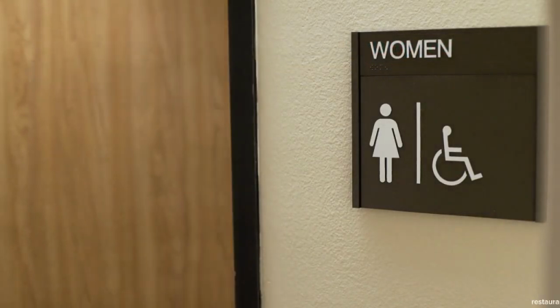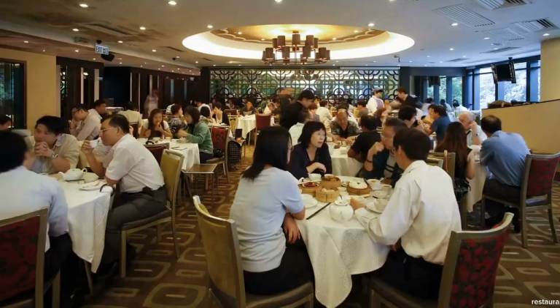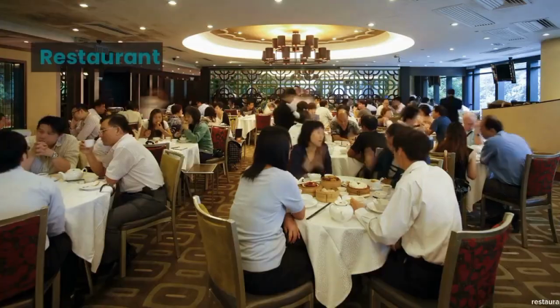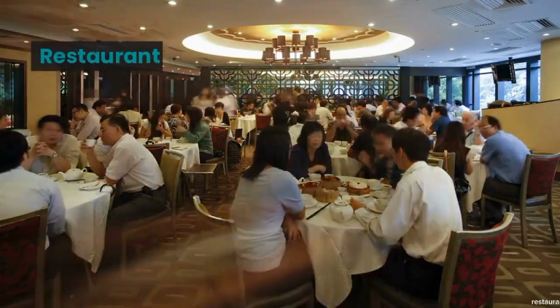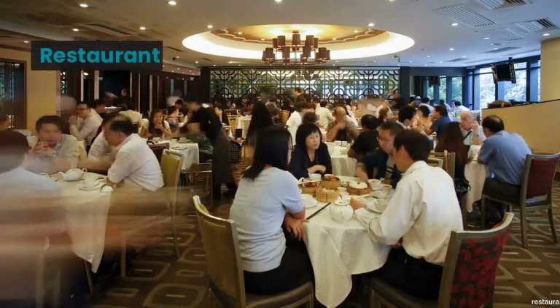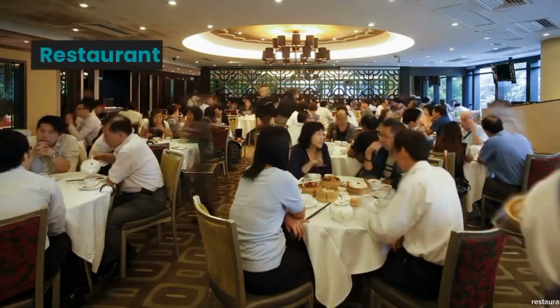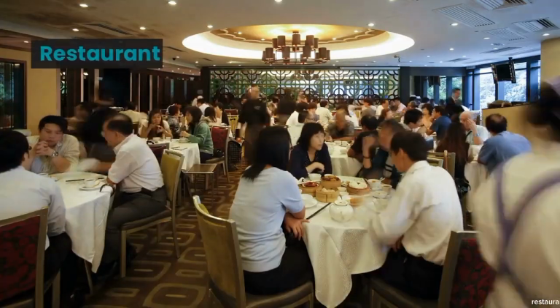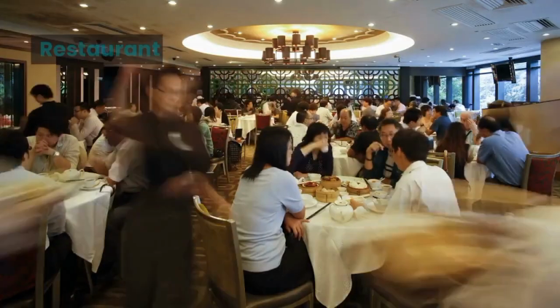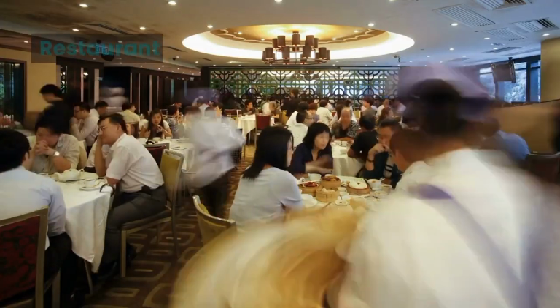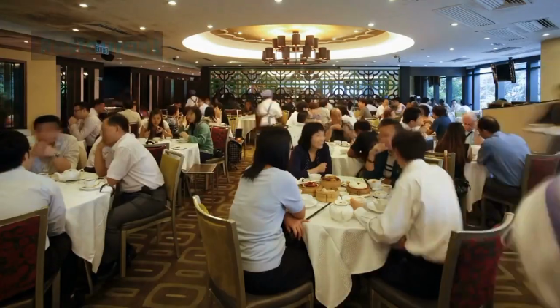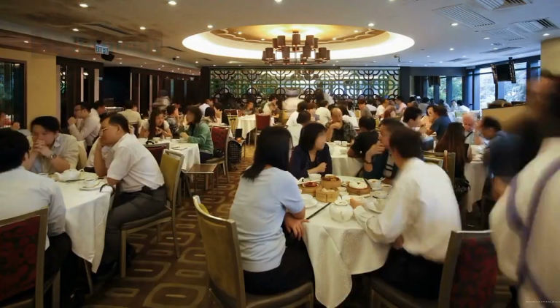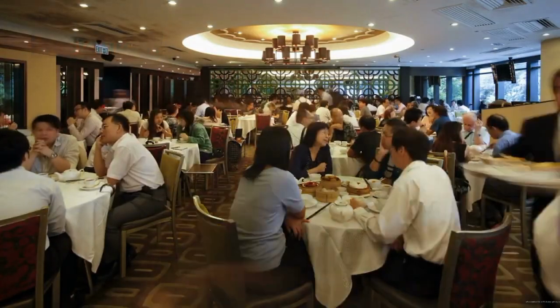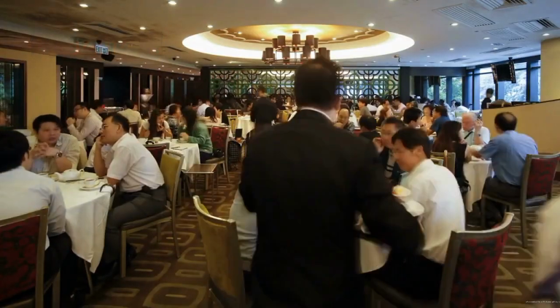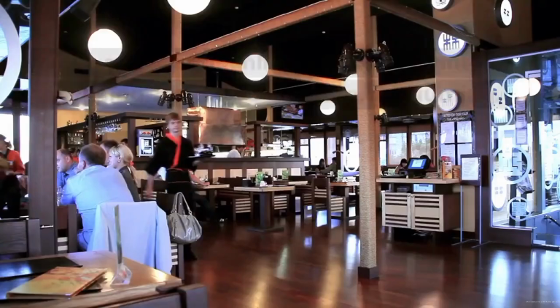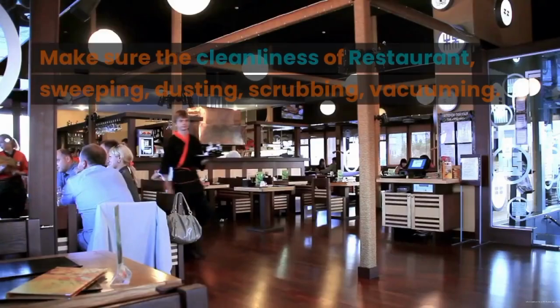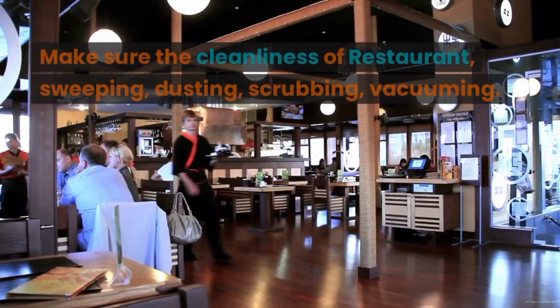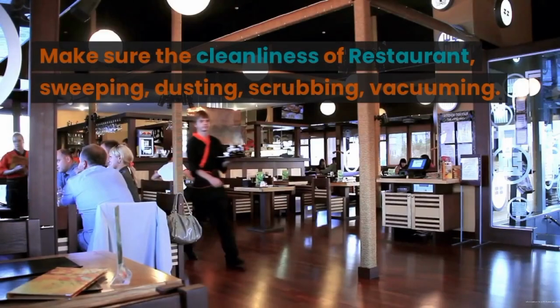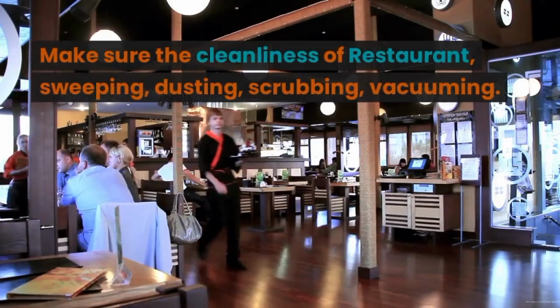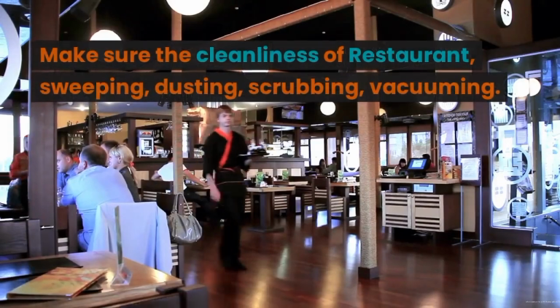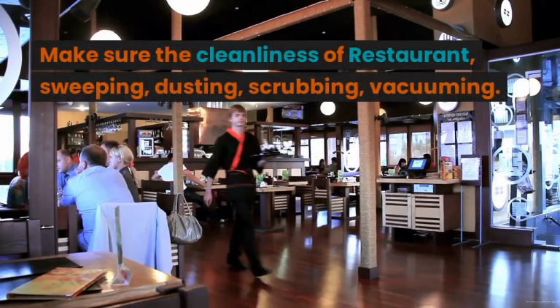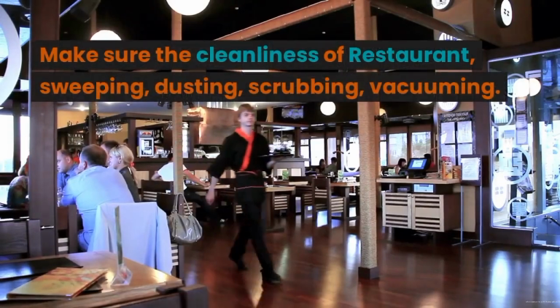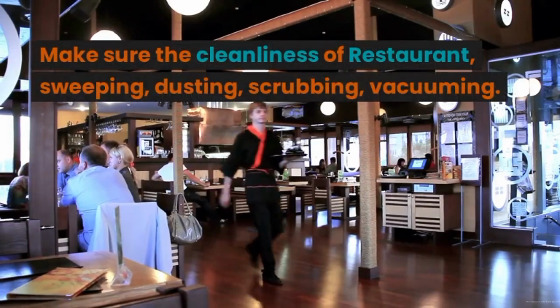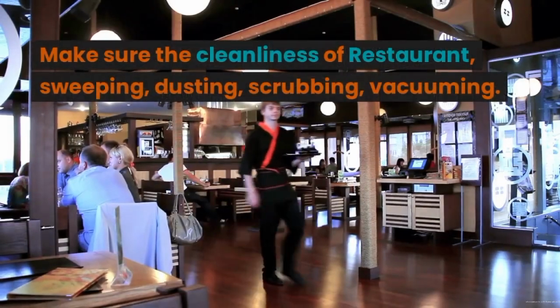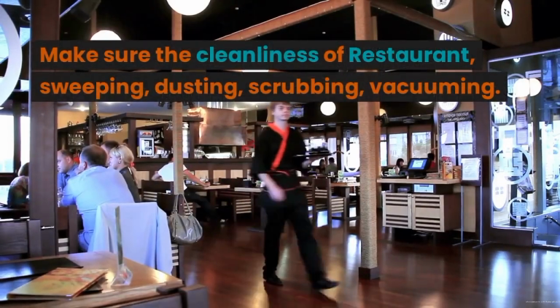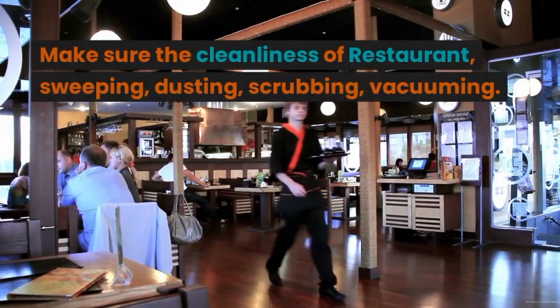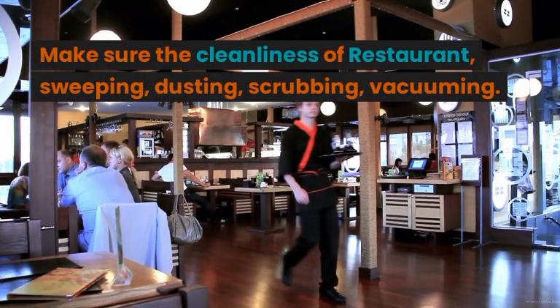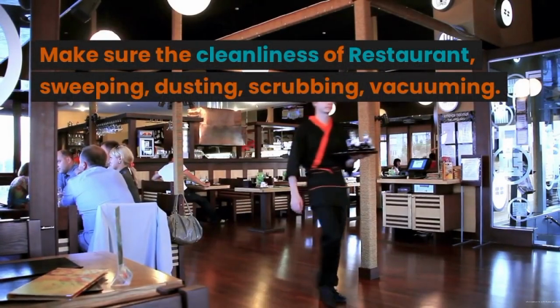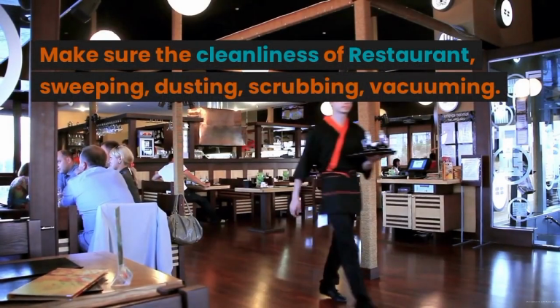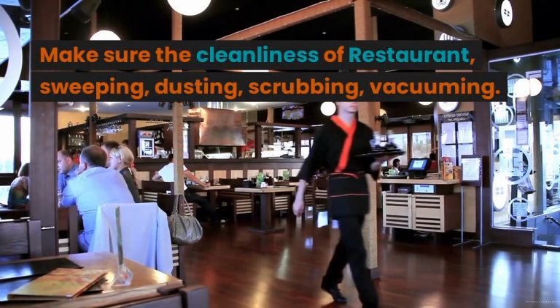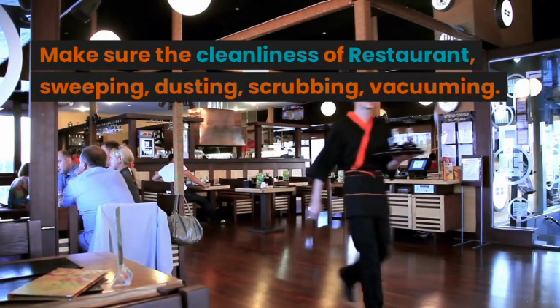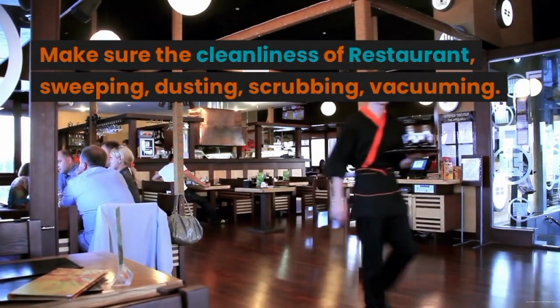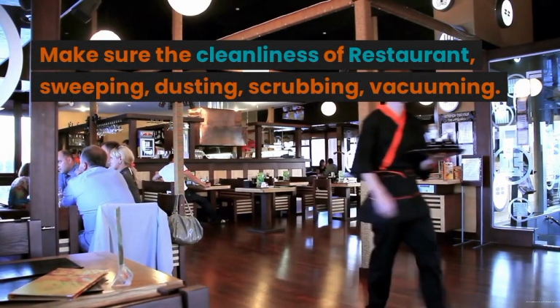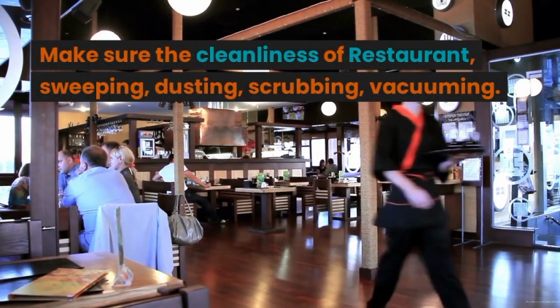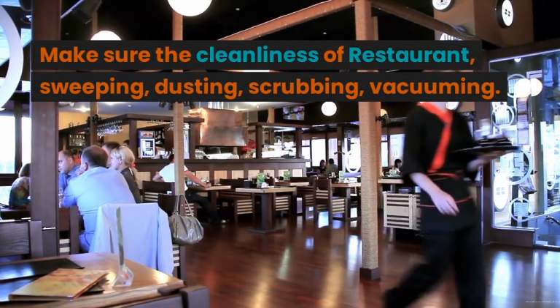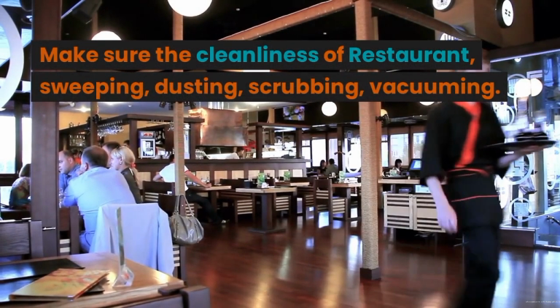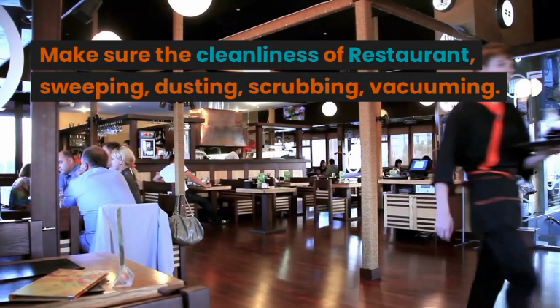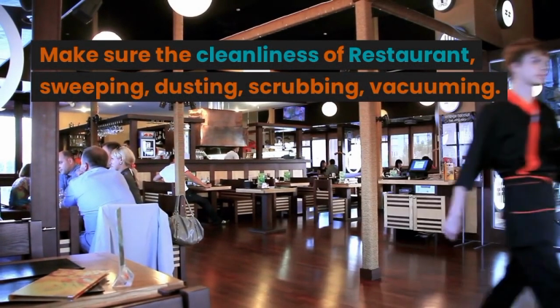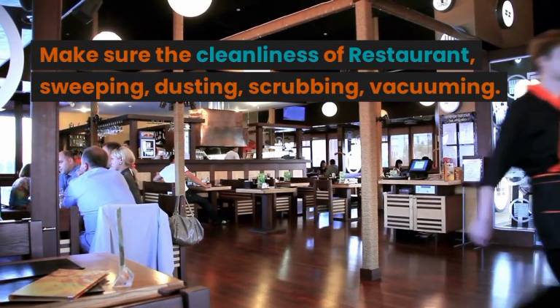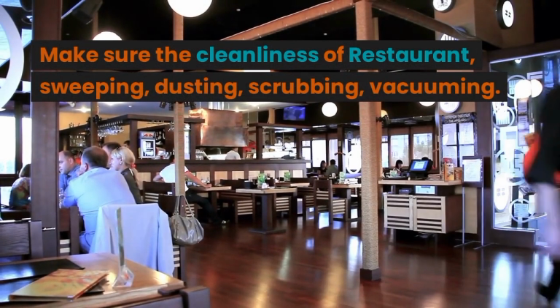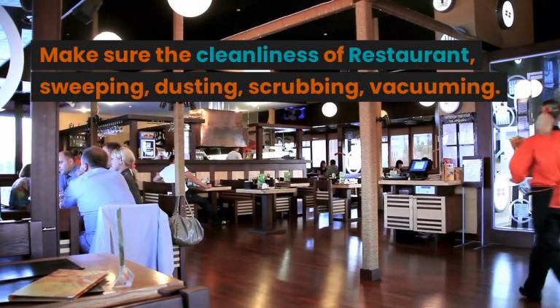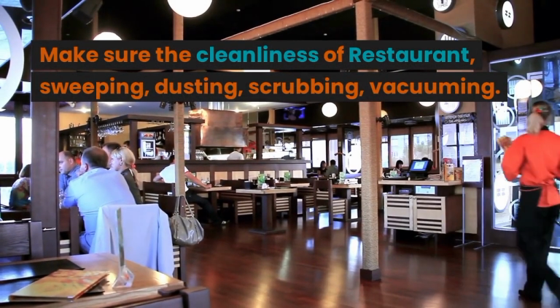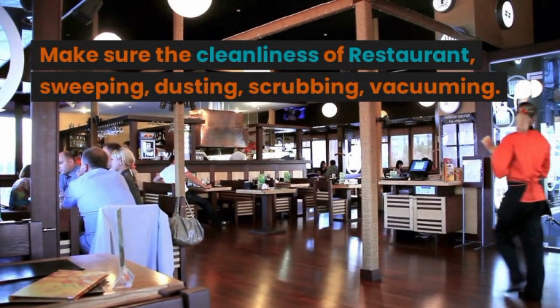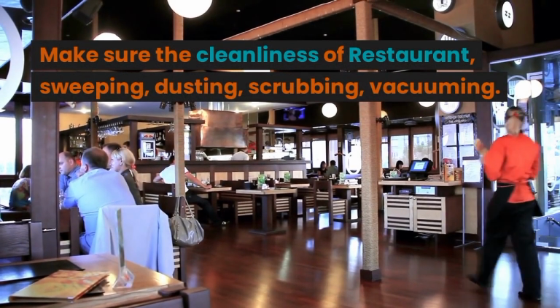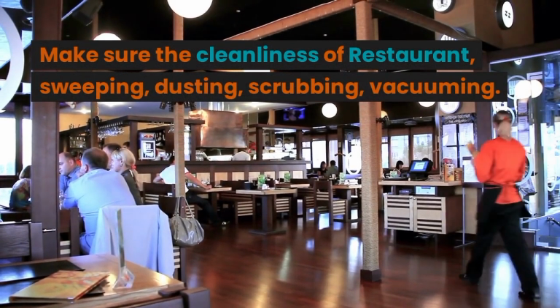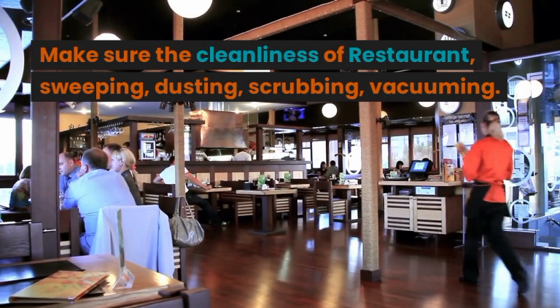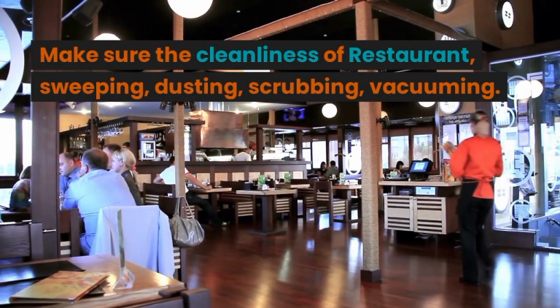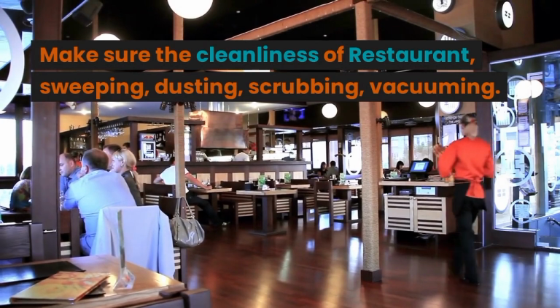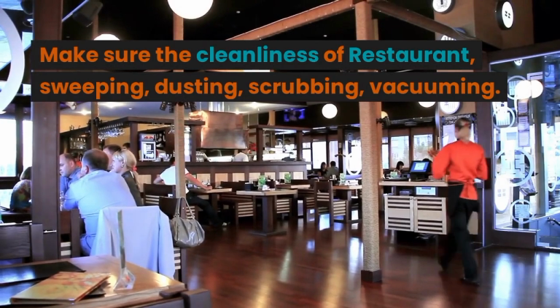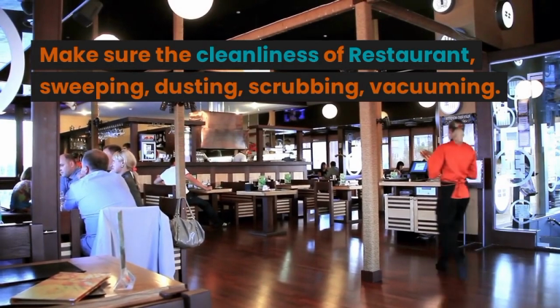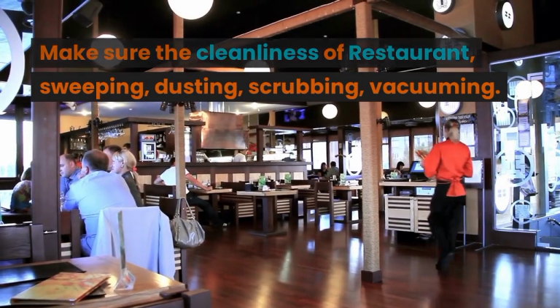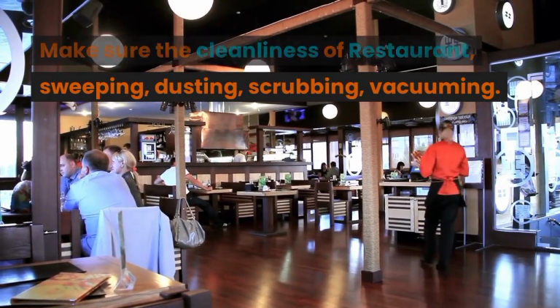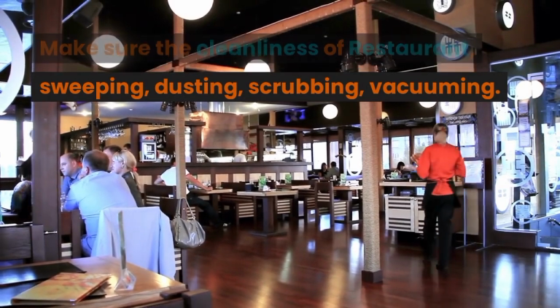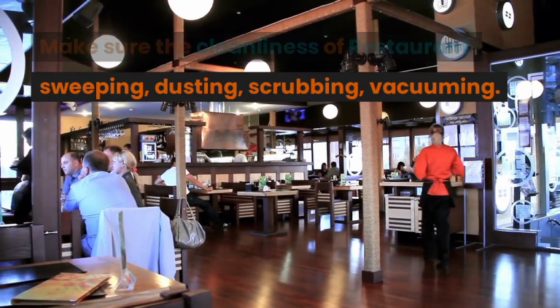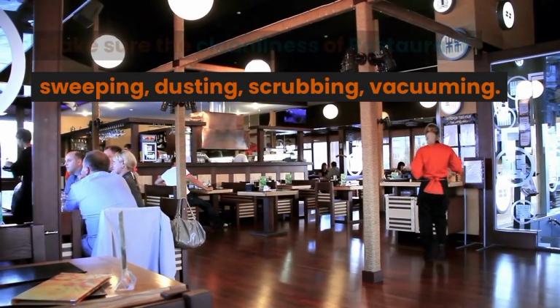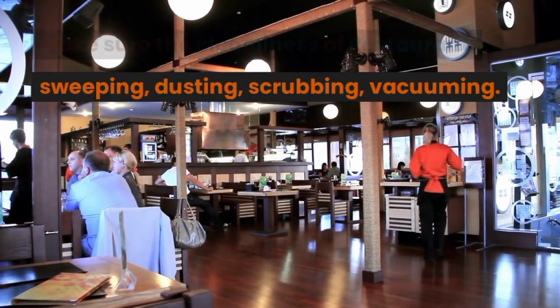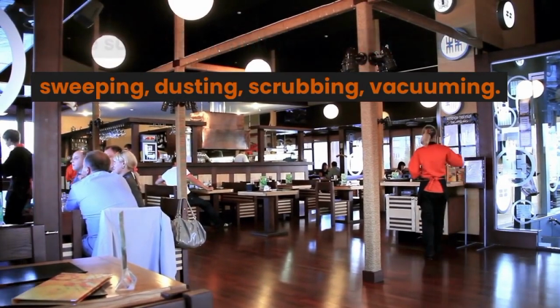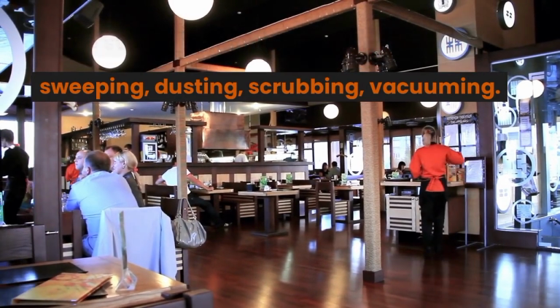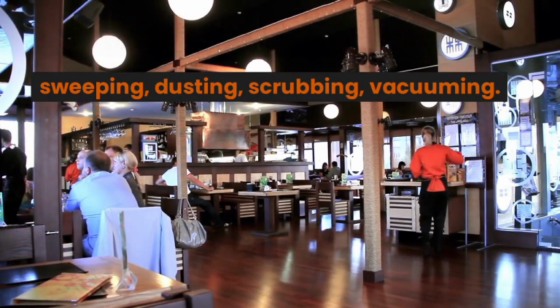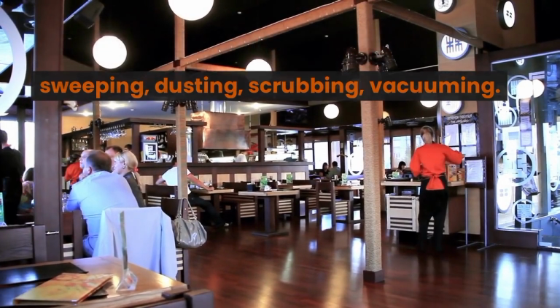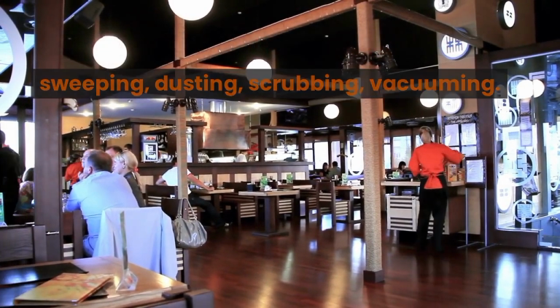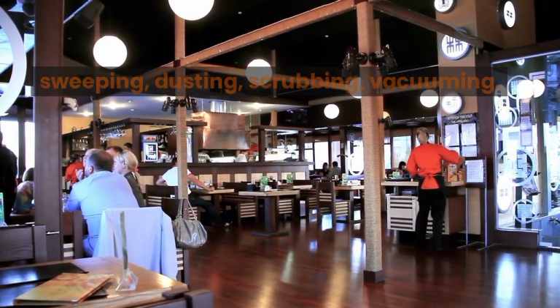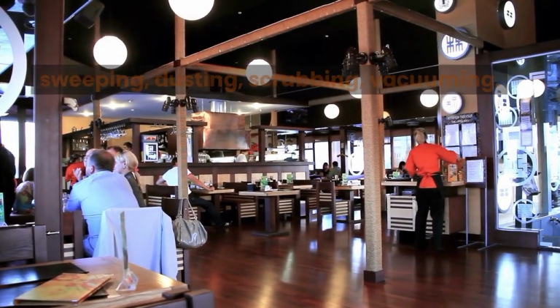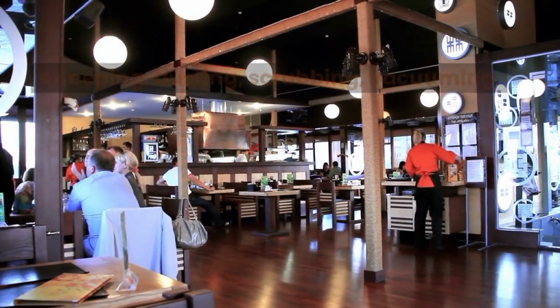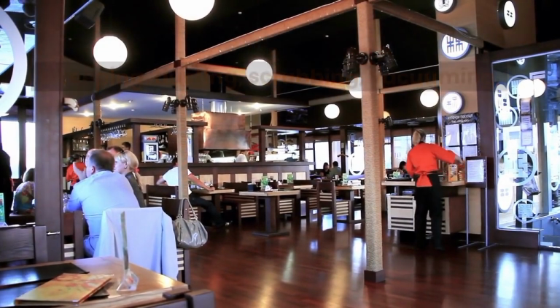Restaurant: Make sure the restaurant is clean and tidy by sweeping, dusting, scrubbing, and vacuuming.